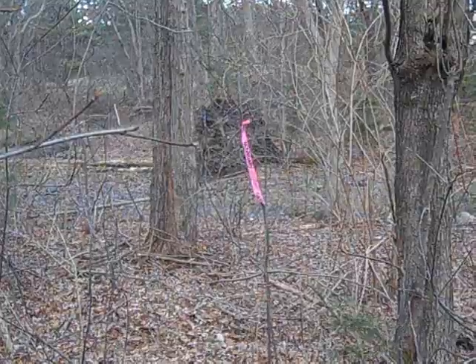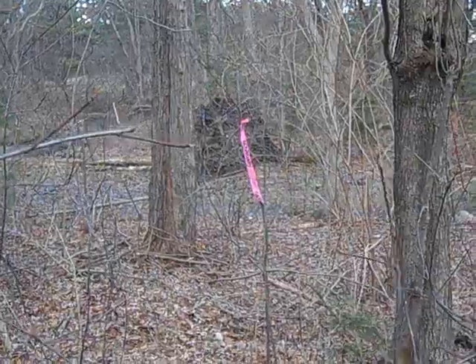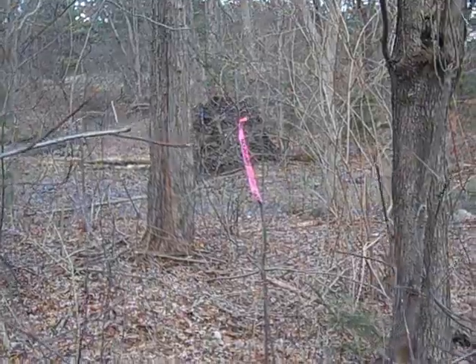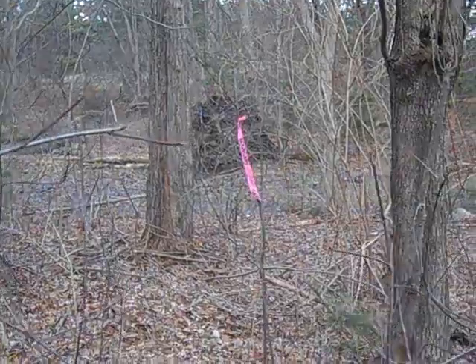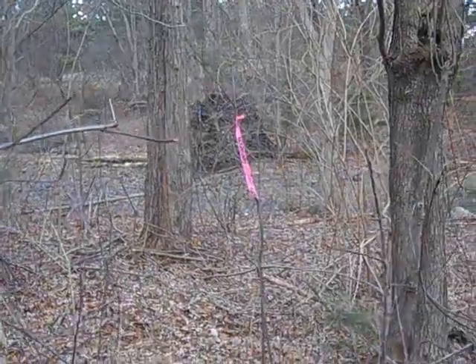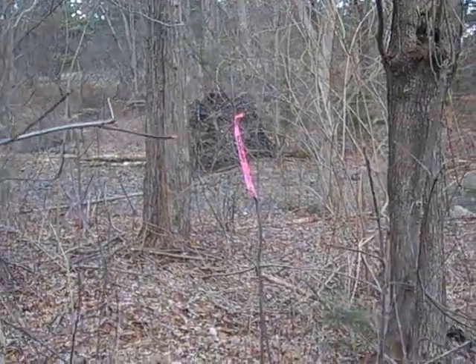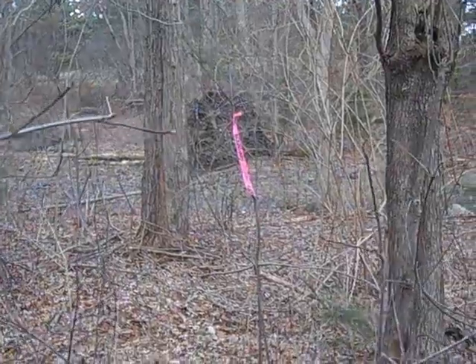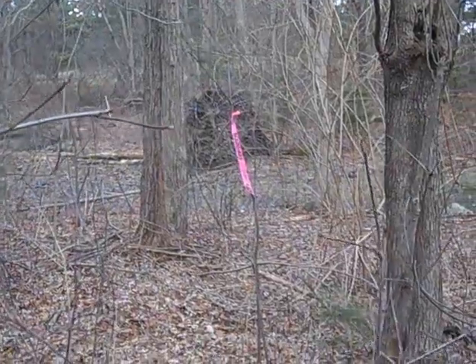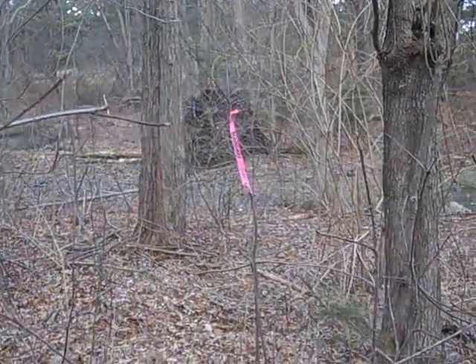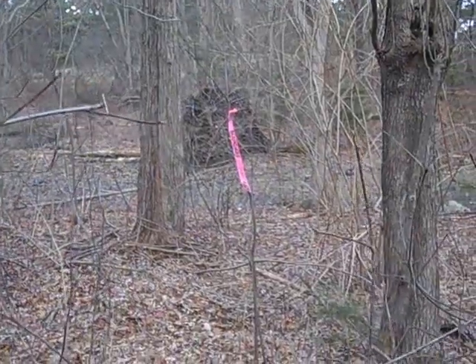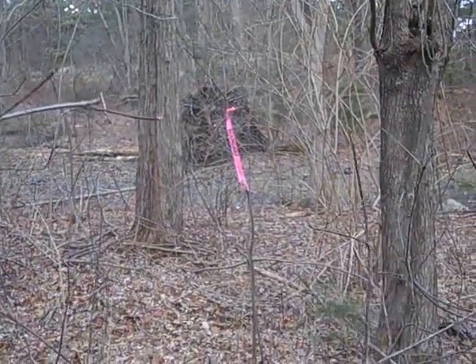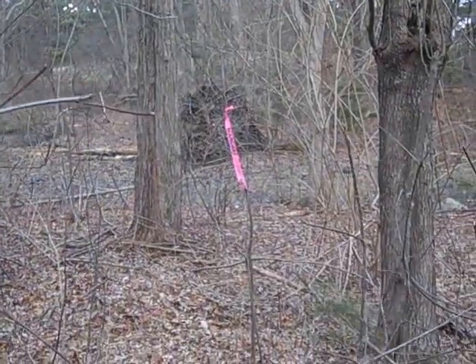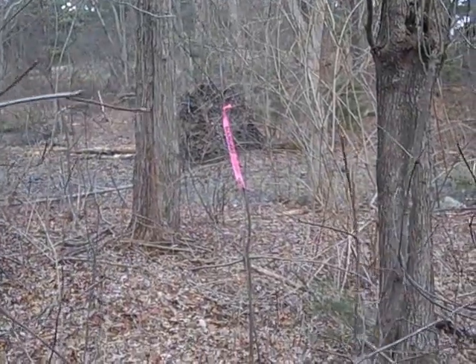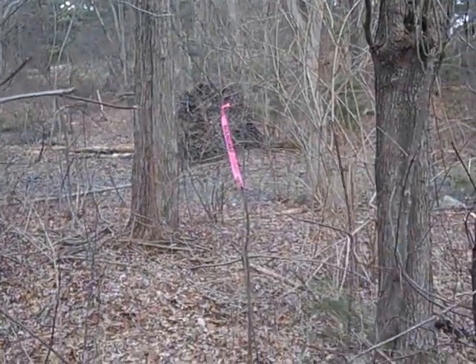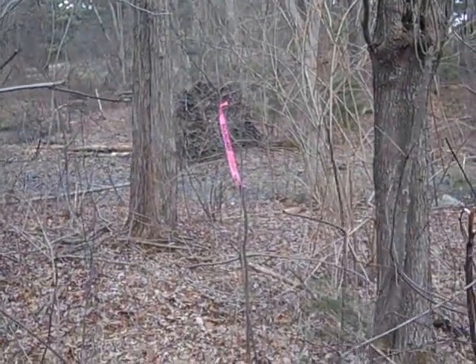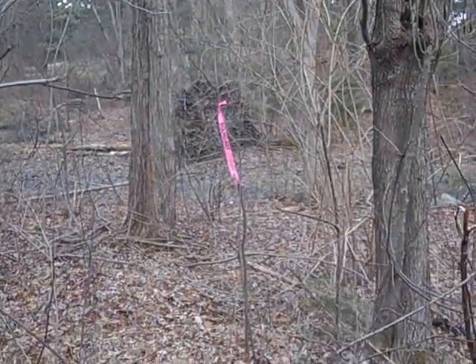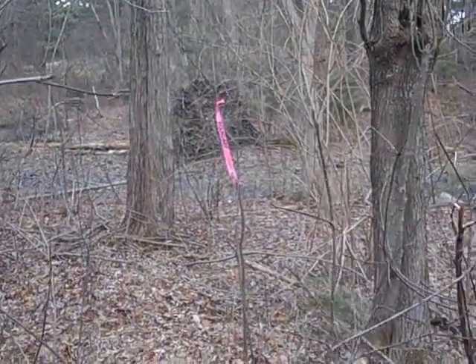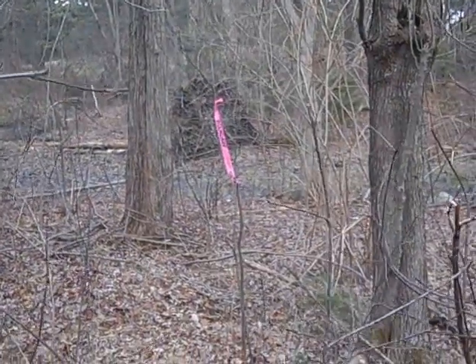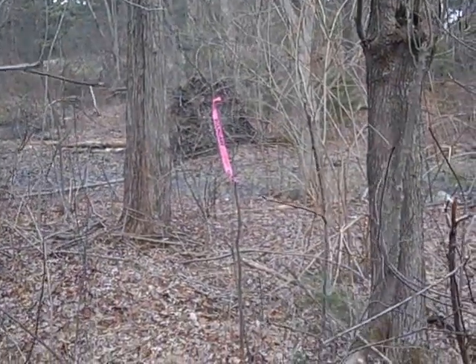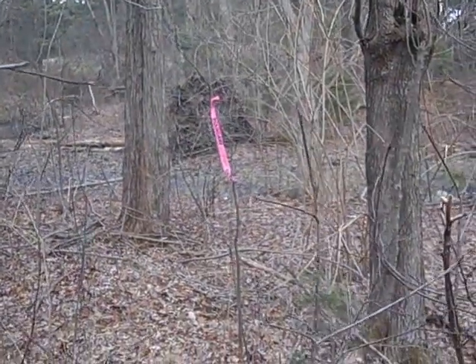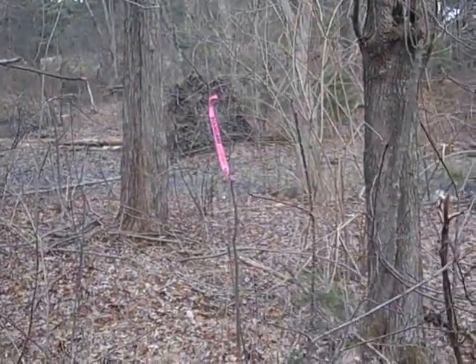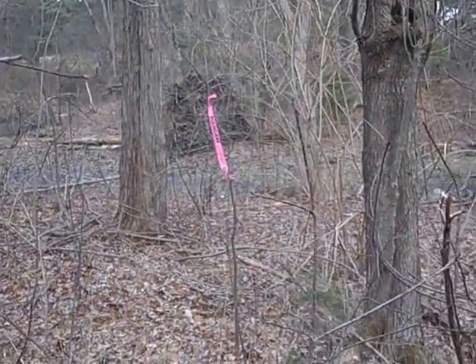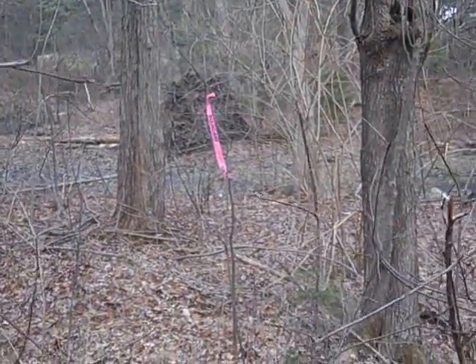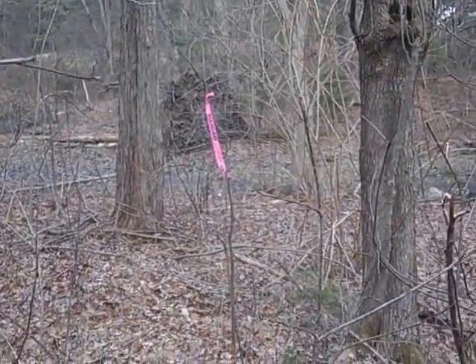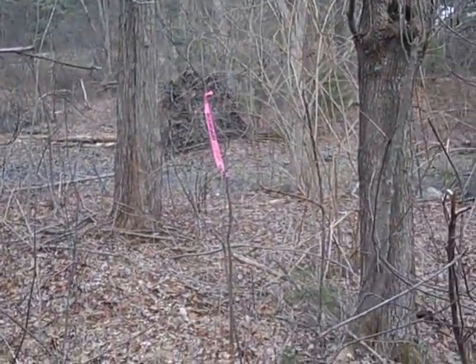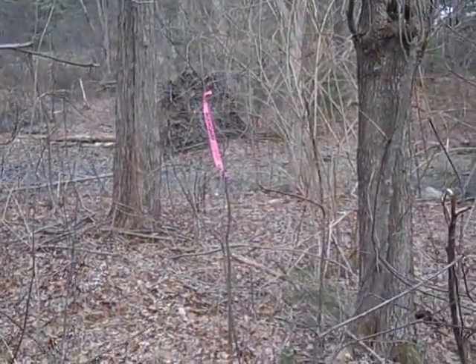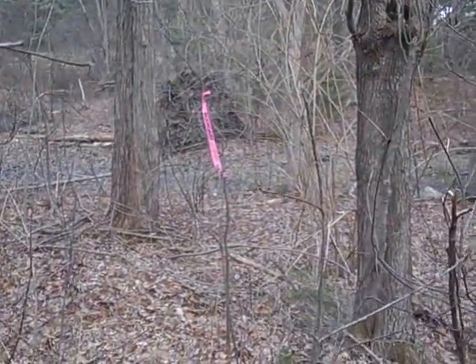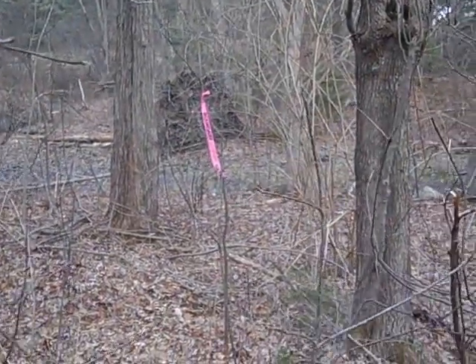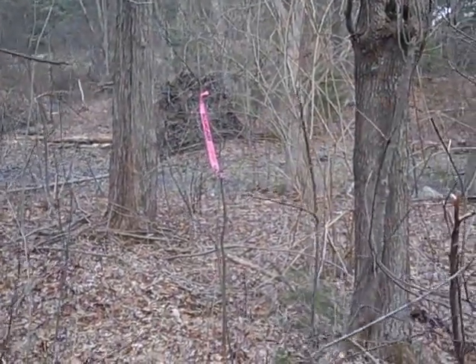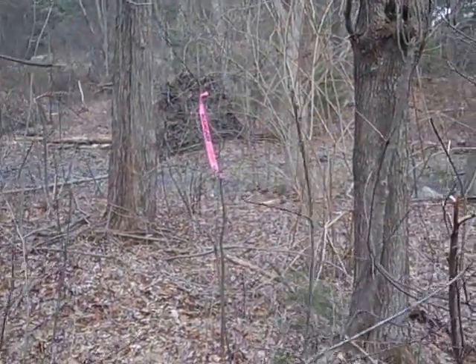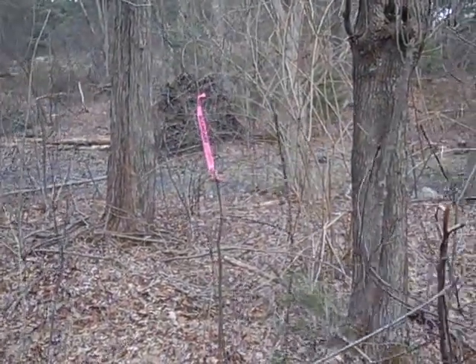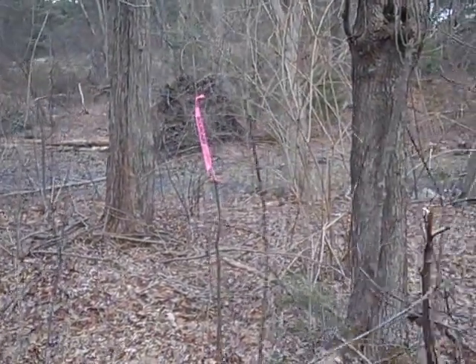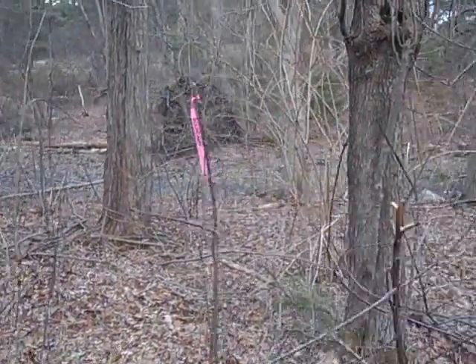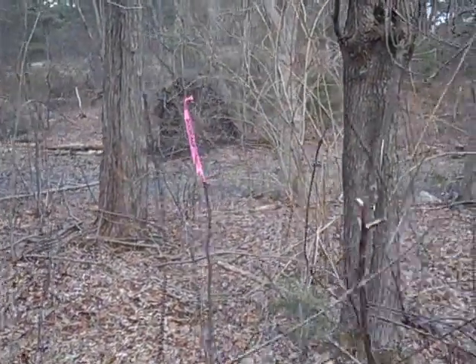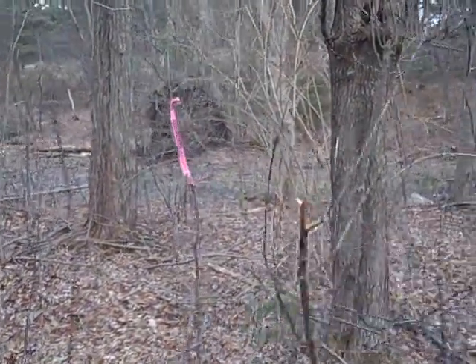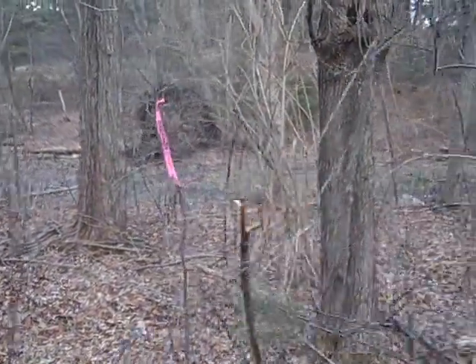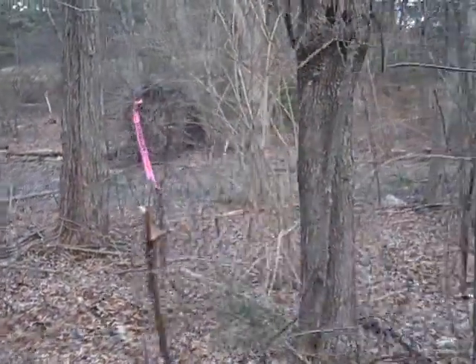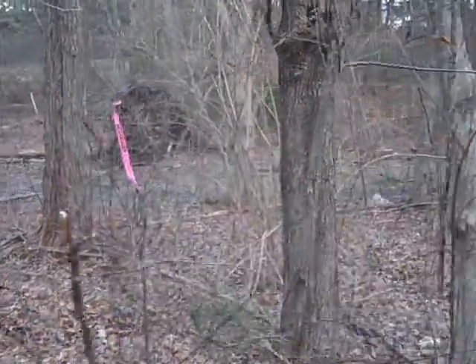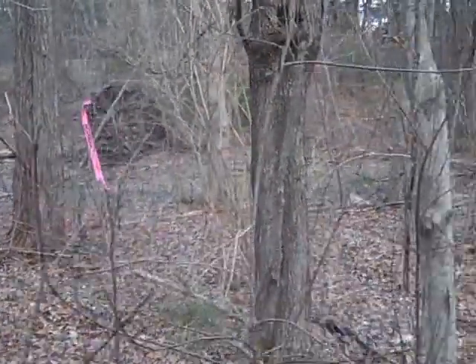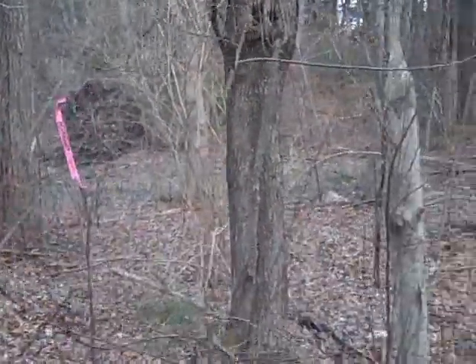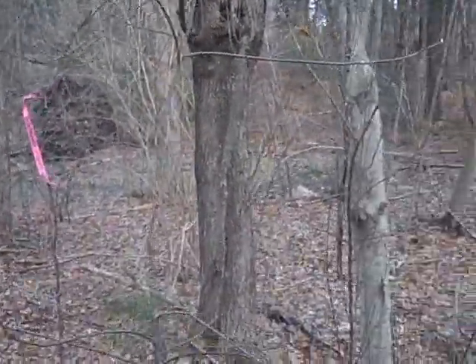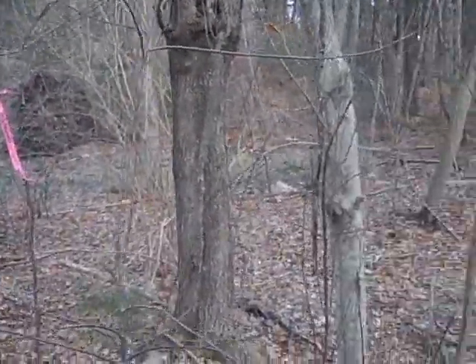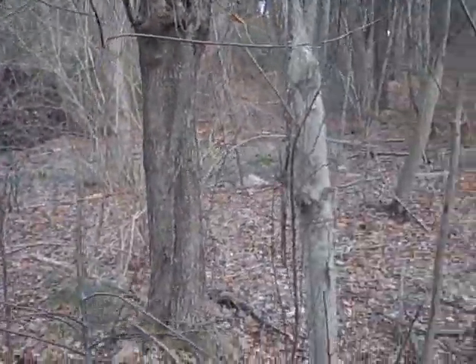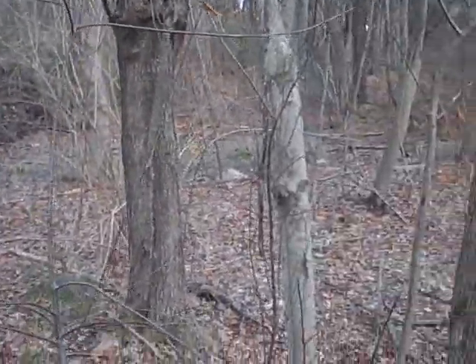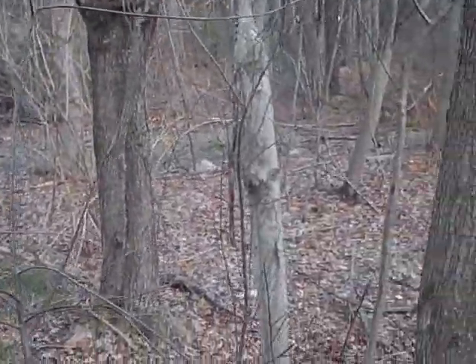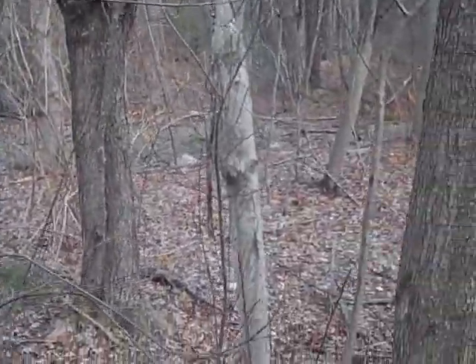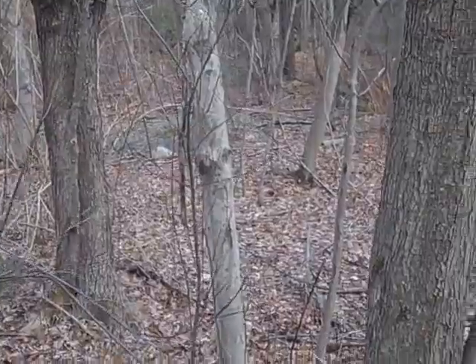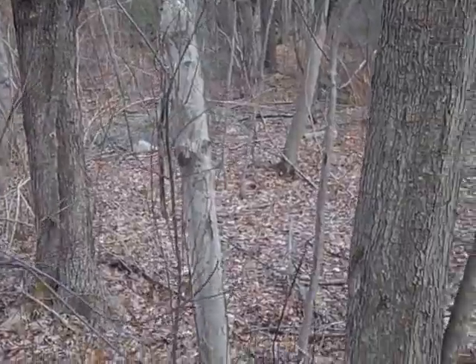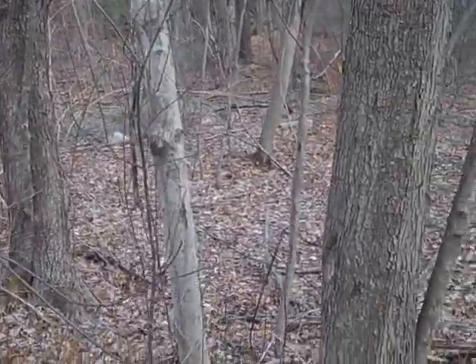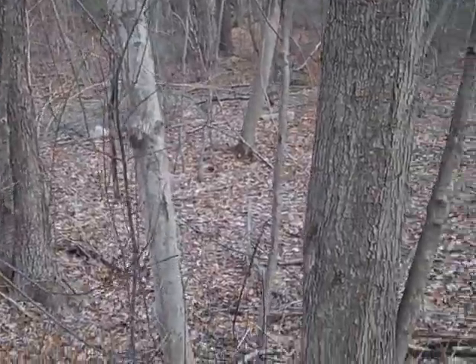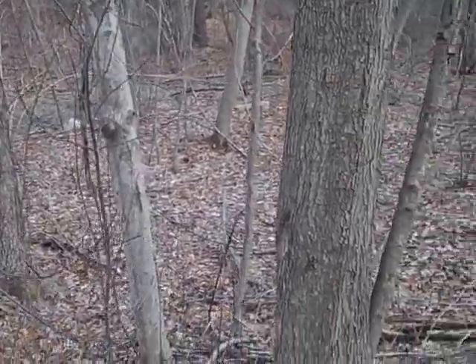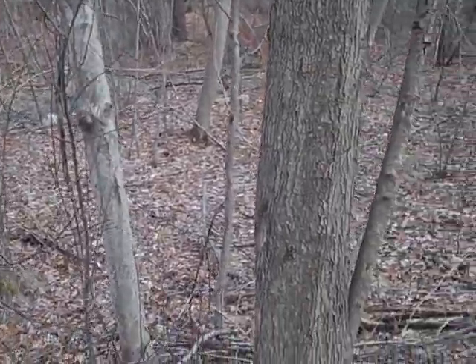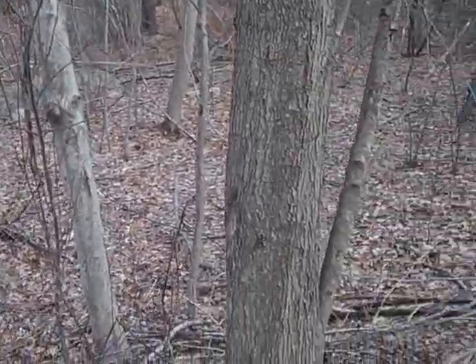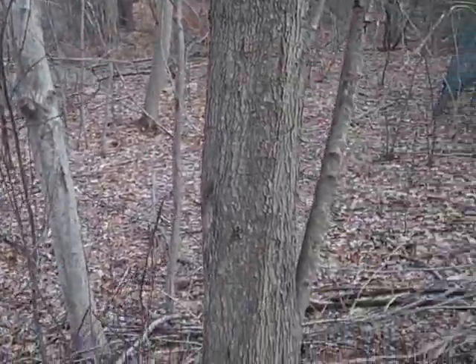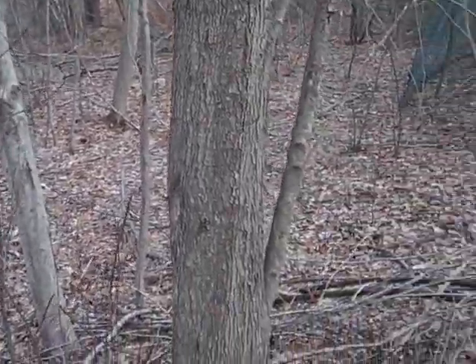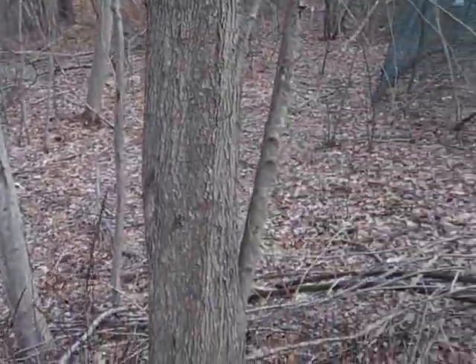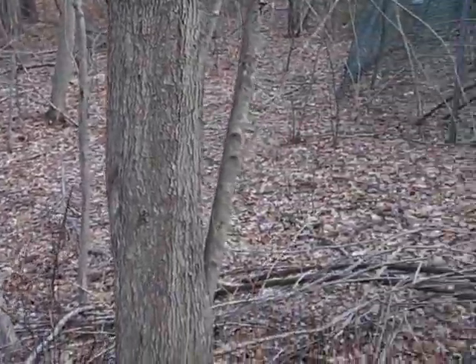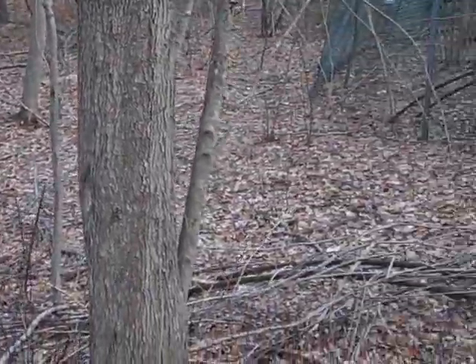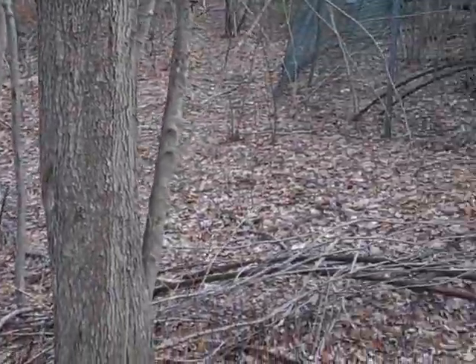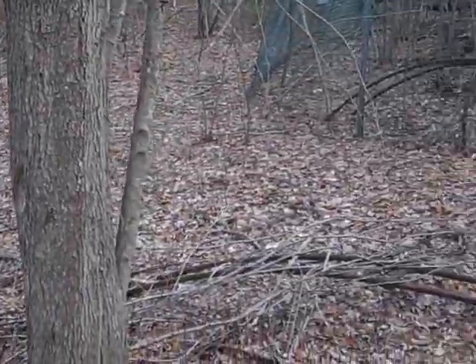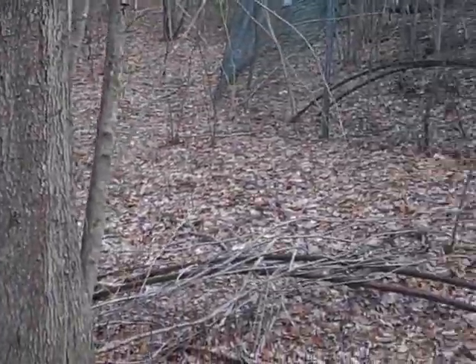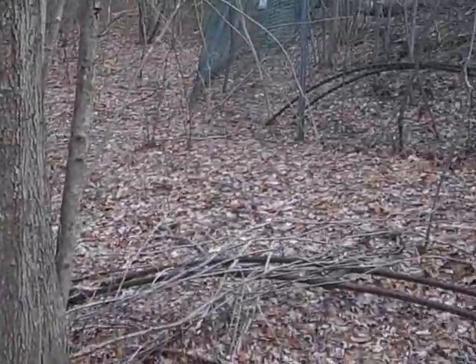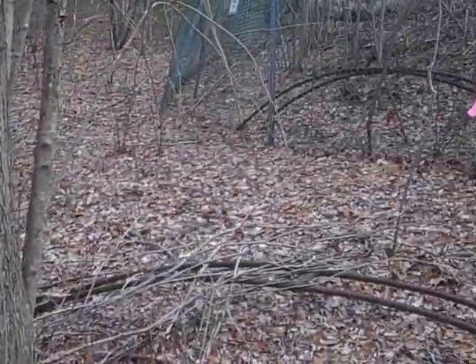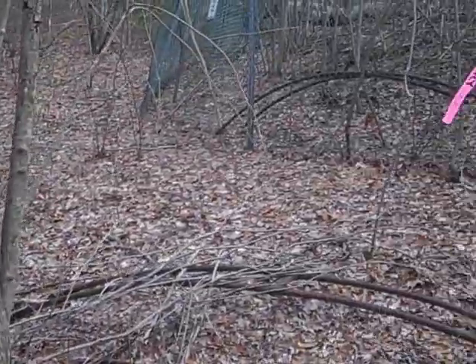There's a boundary marker right there. This is kind of wet right in there, but you can see this is a little bit lower right here.